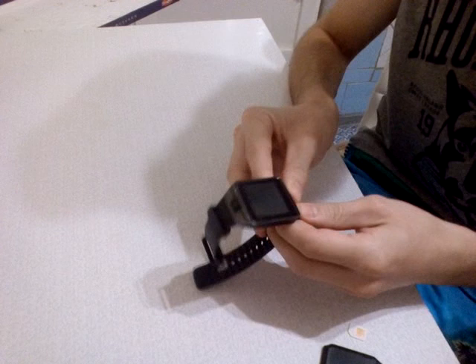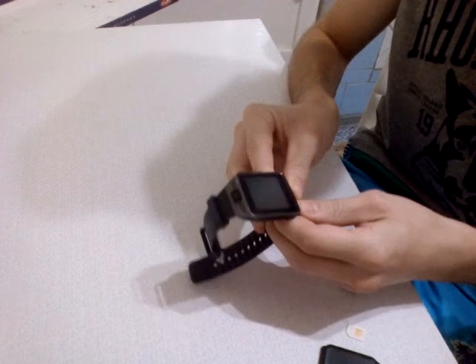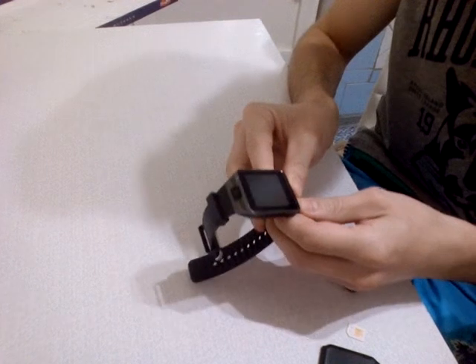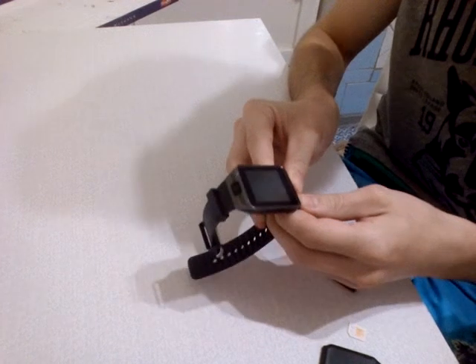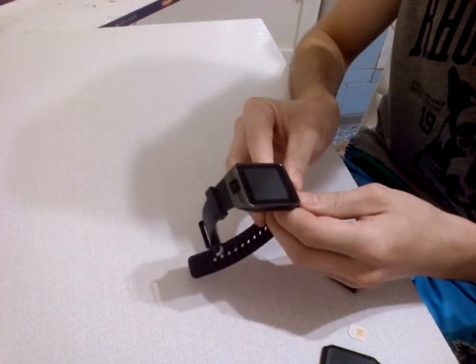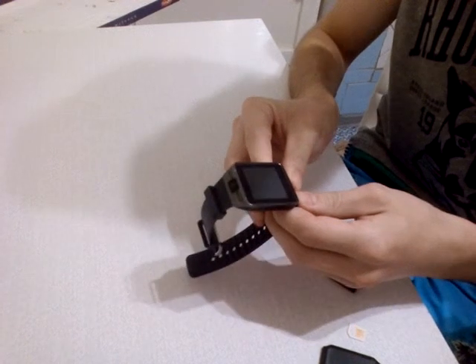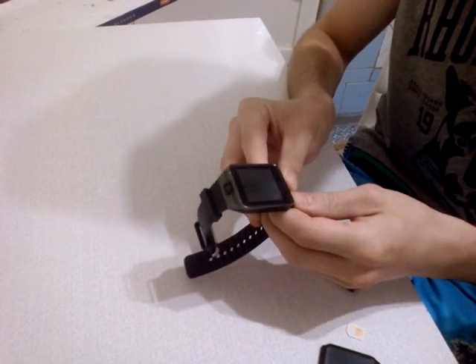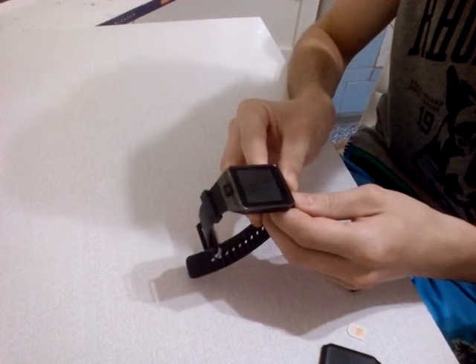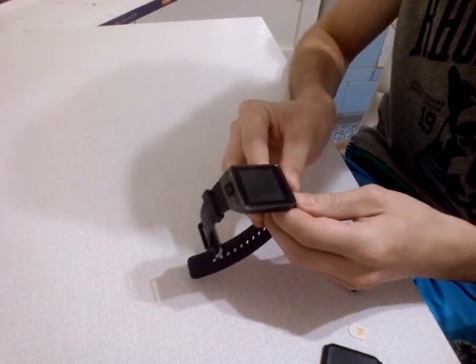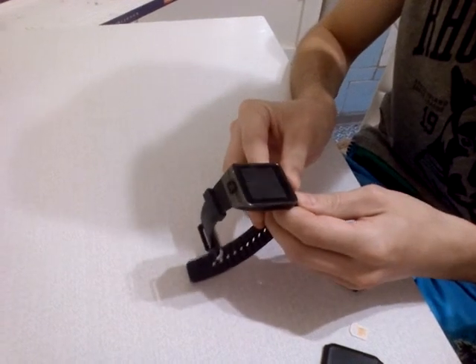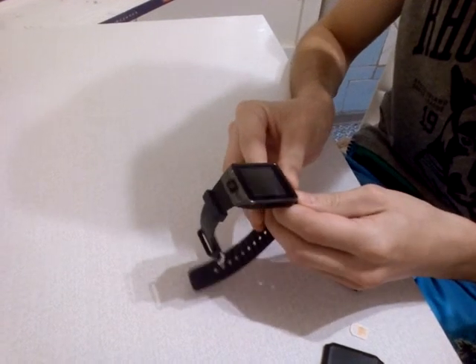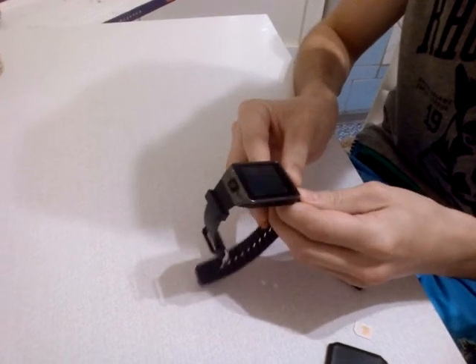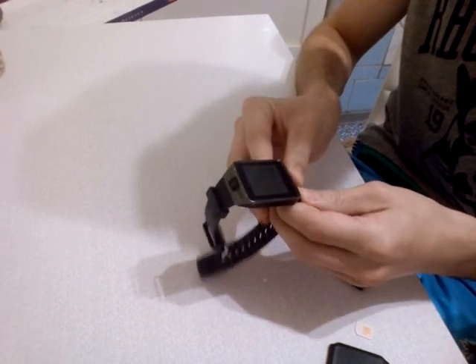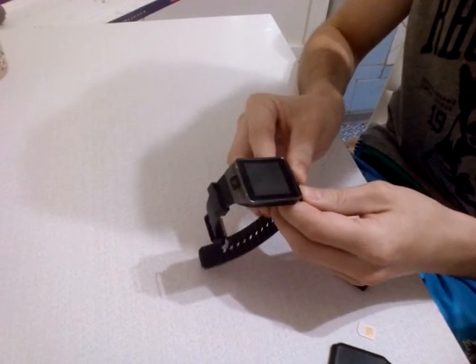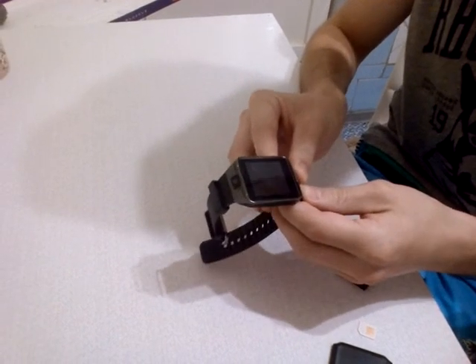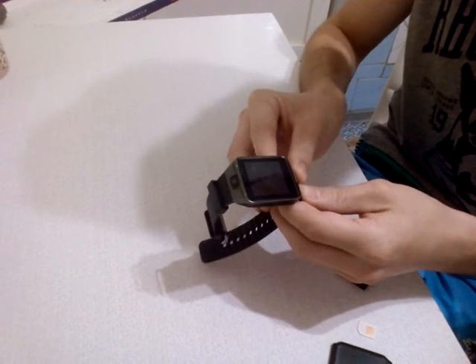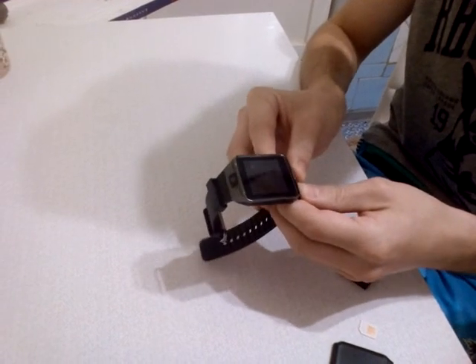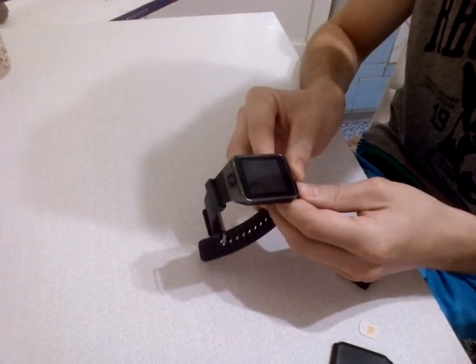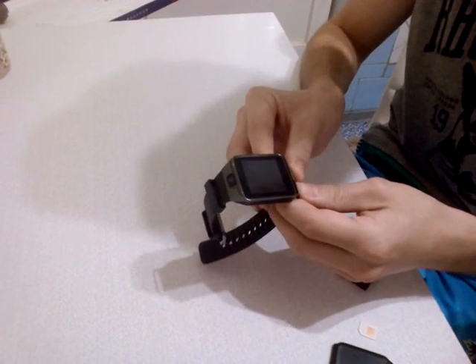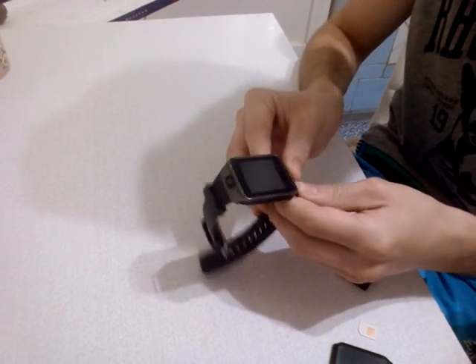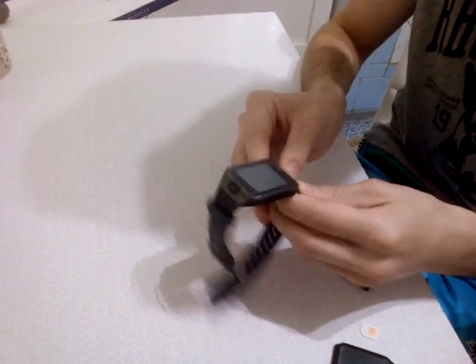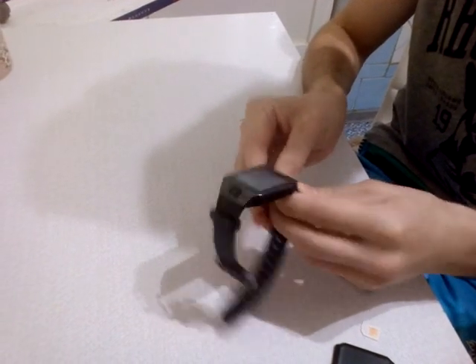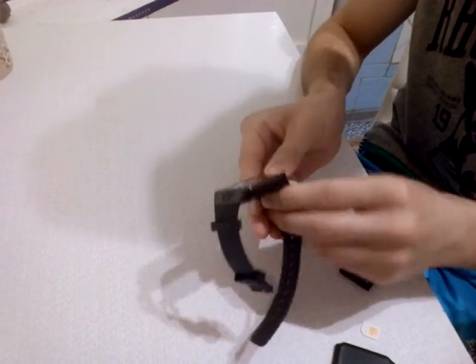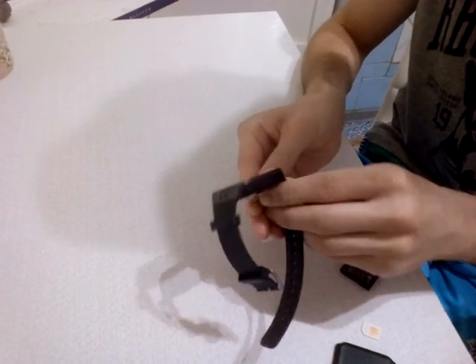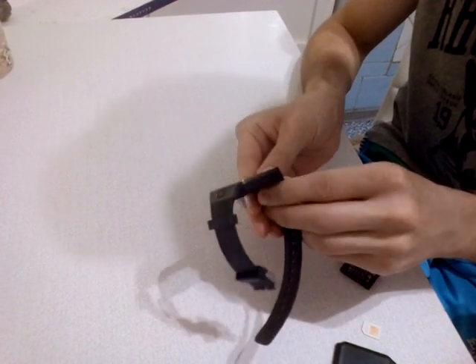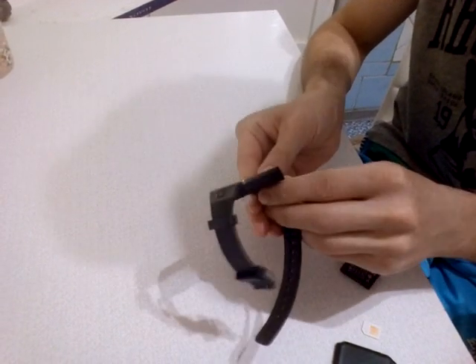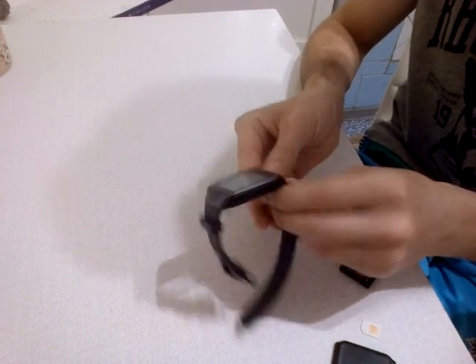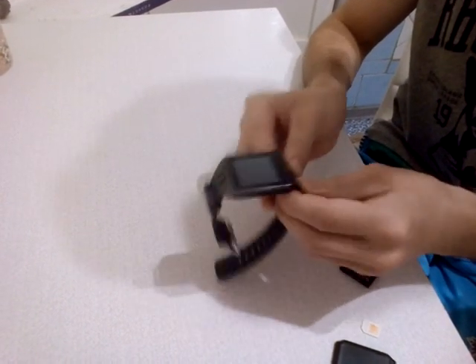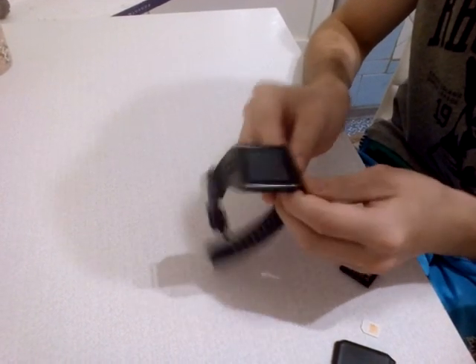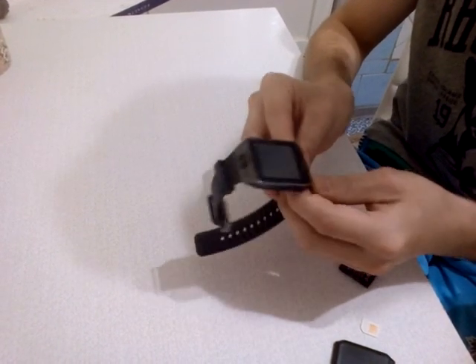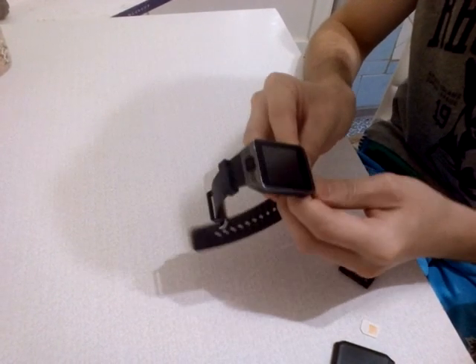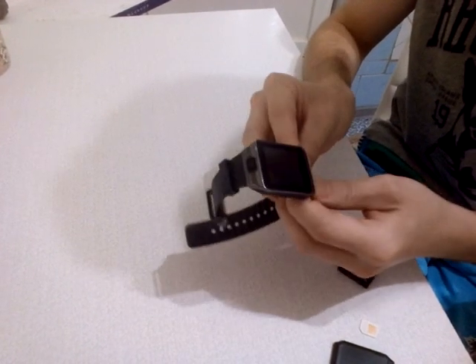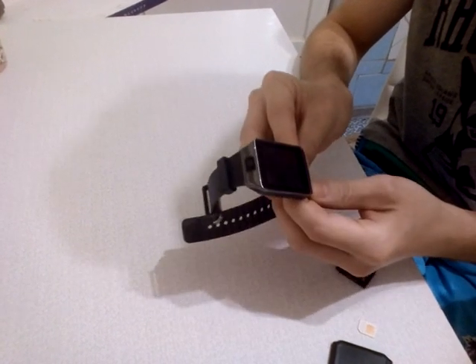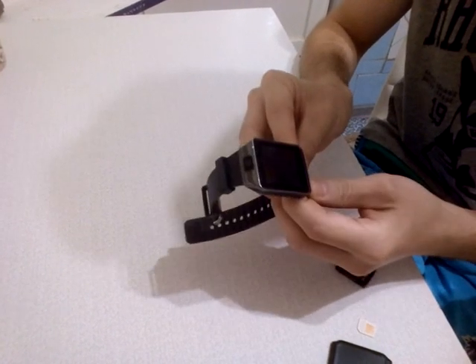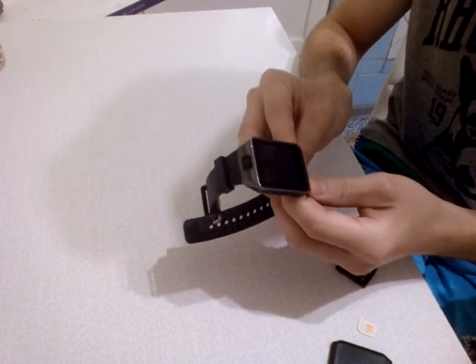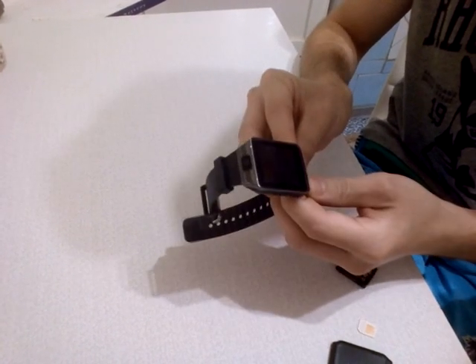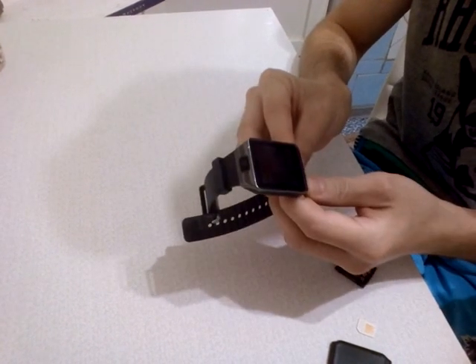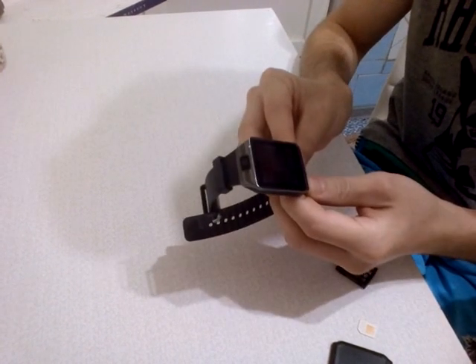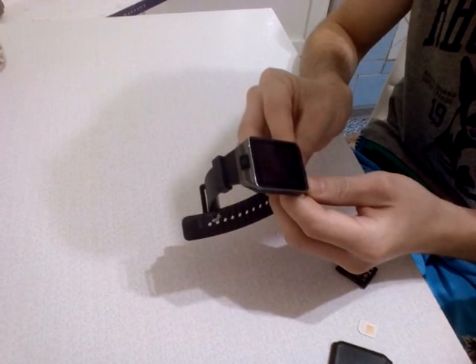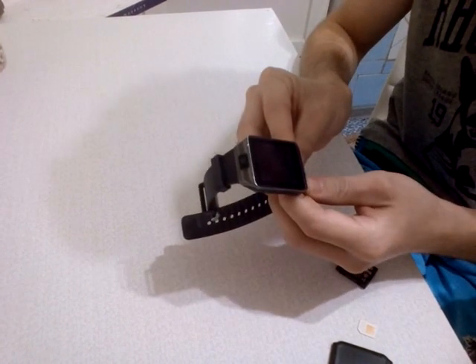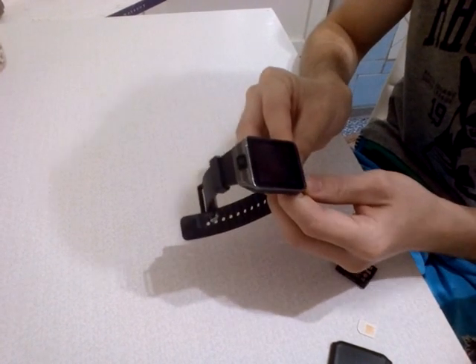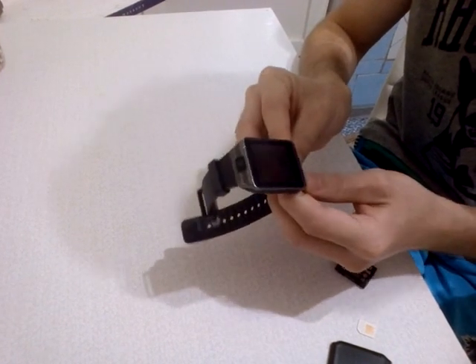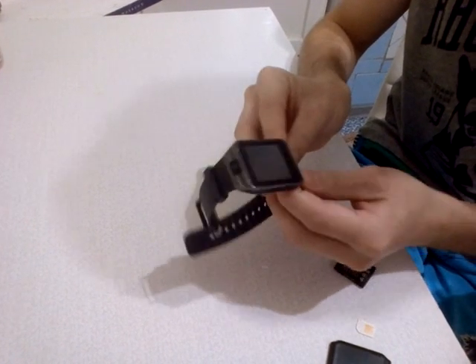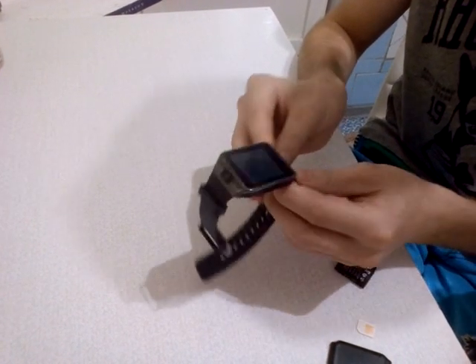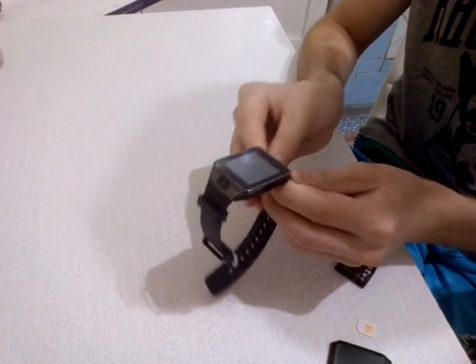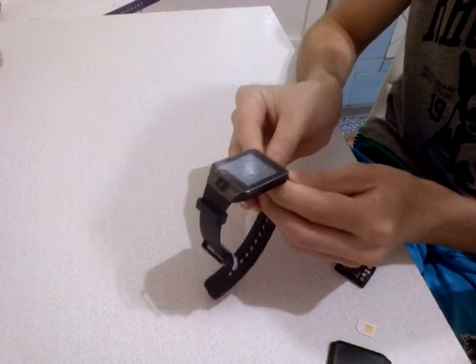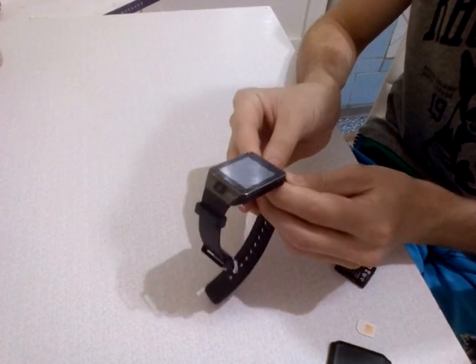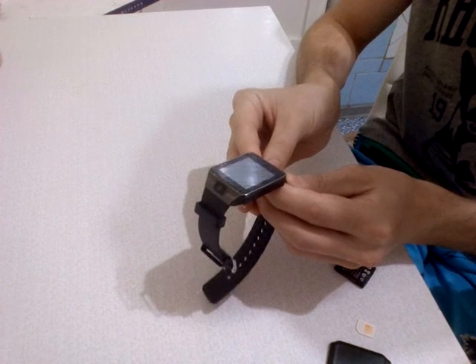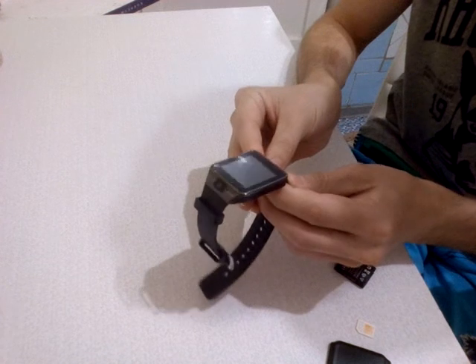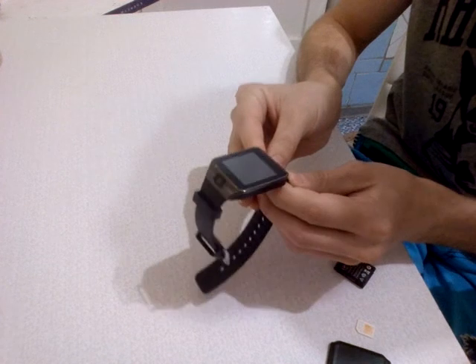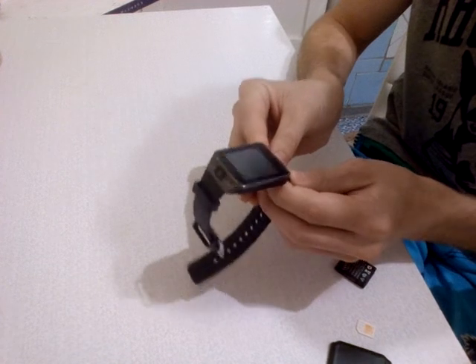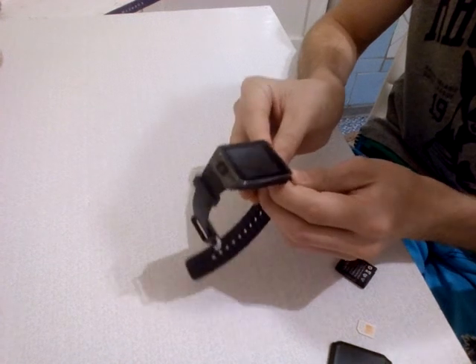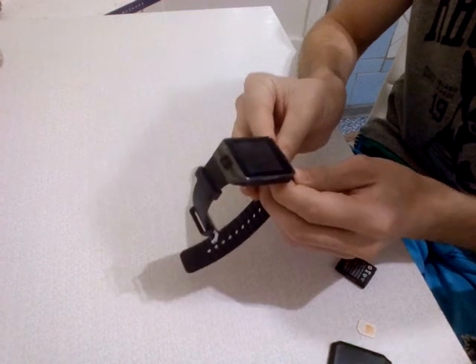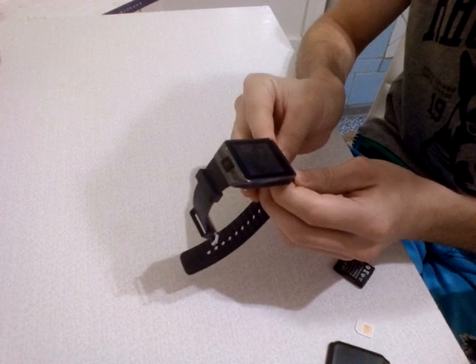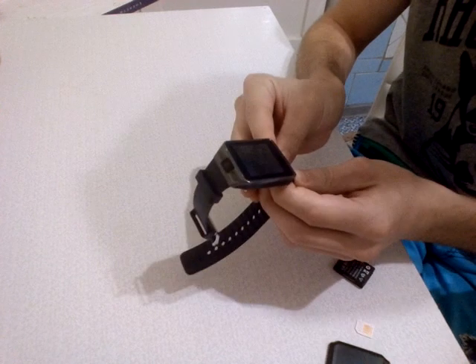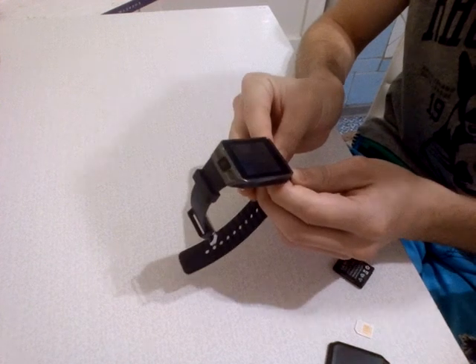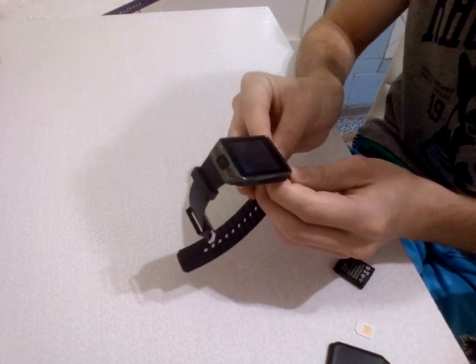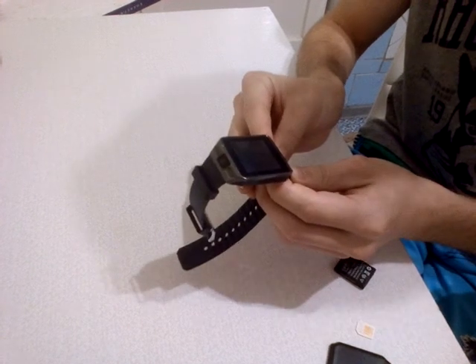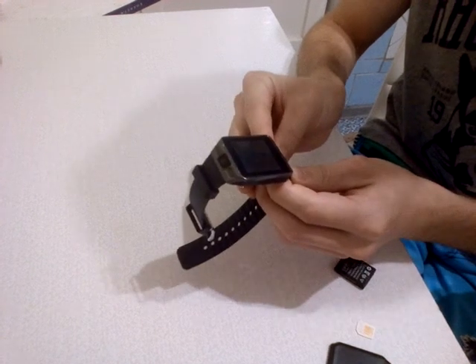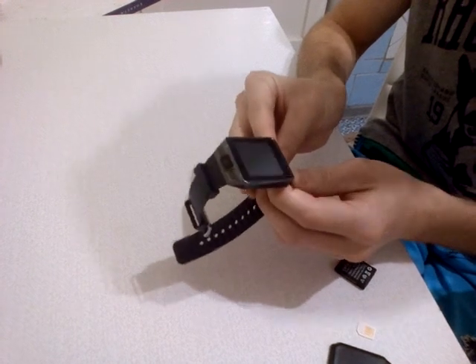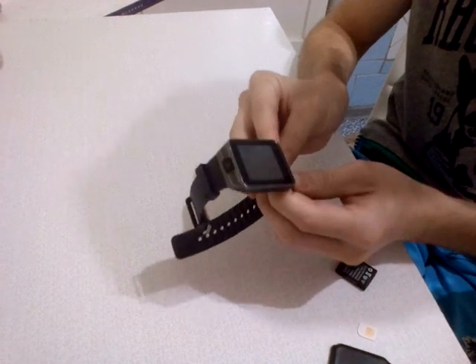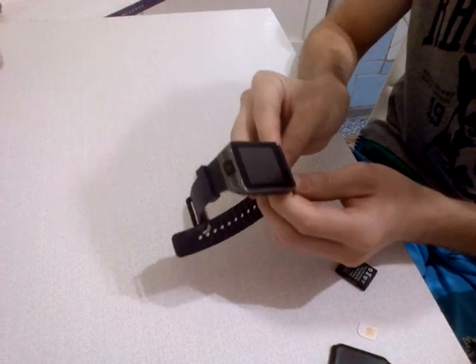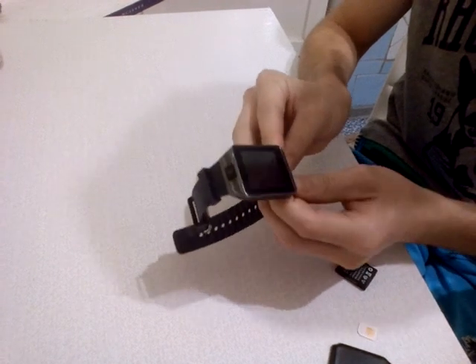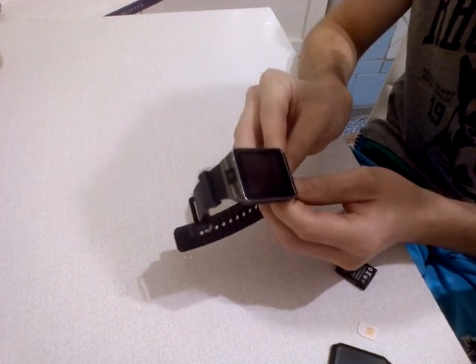Hello guys, today I would like to present you my smartwatch that I bought 4 weeks ago.